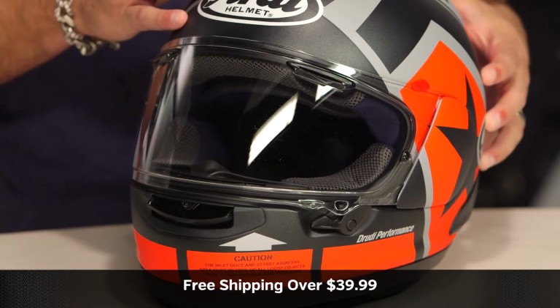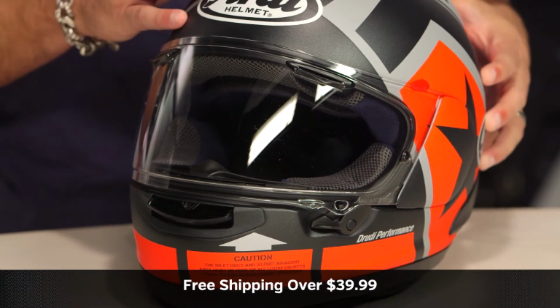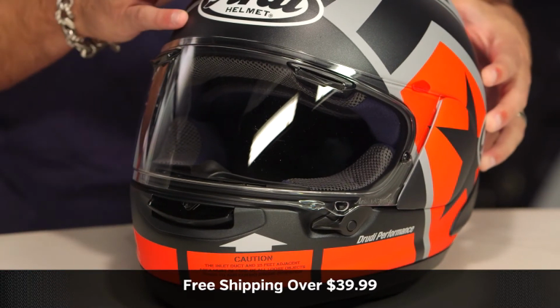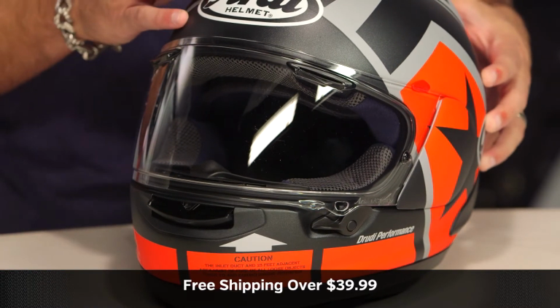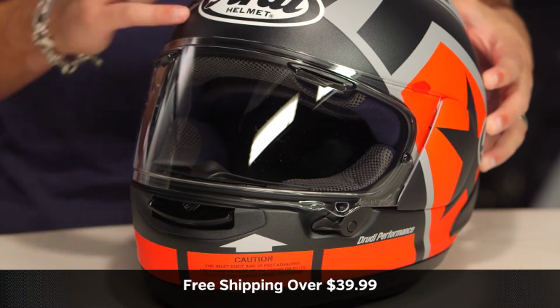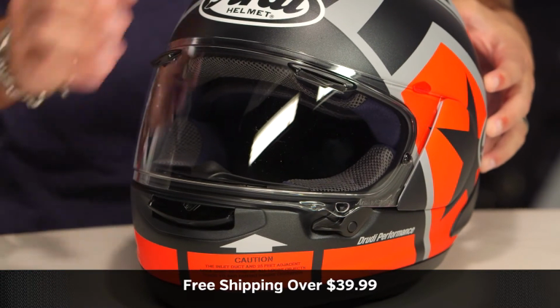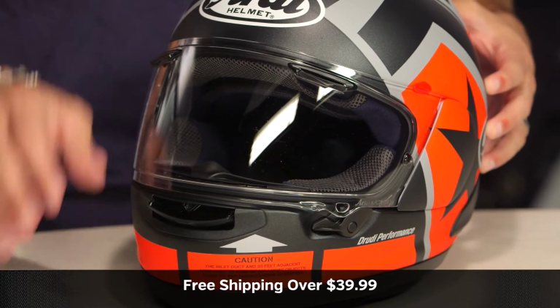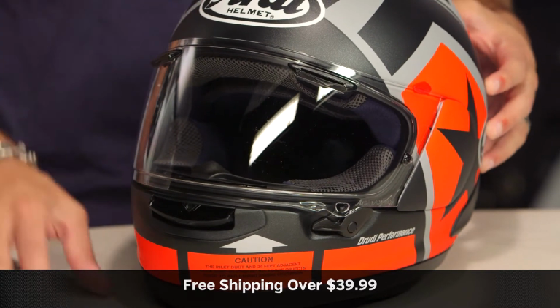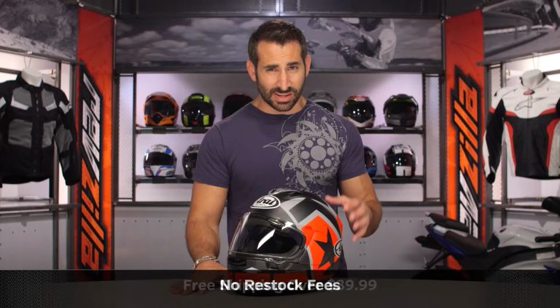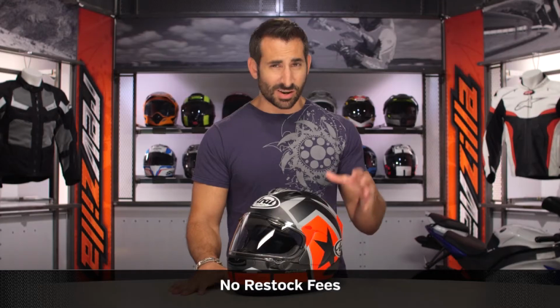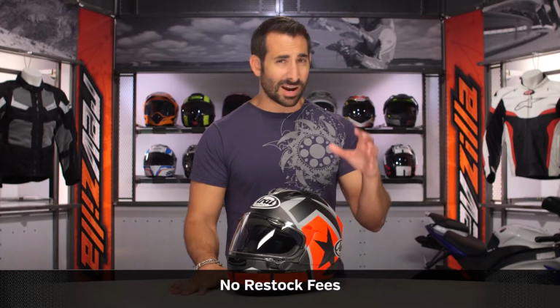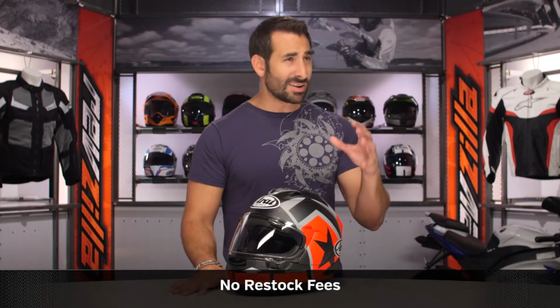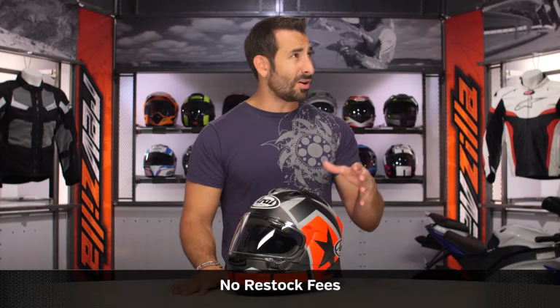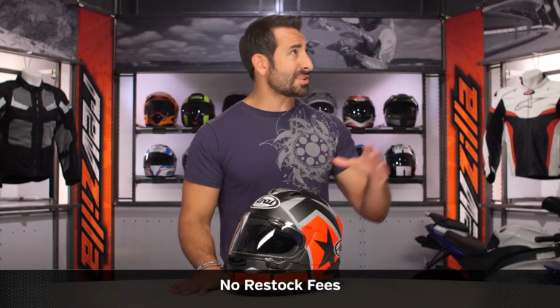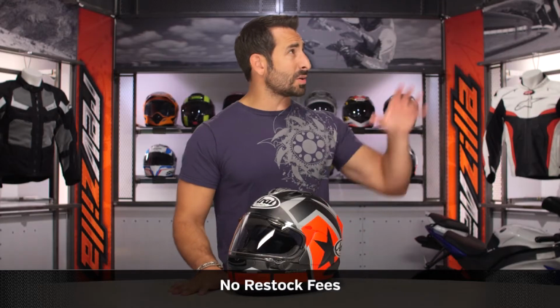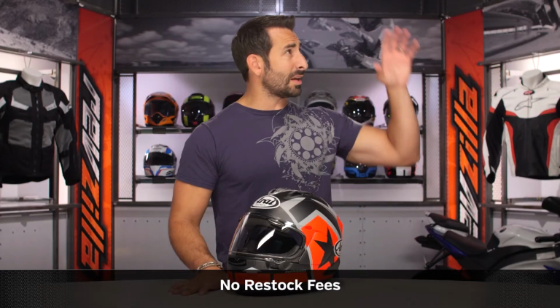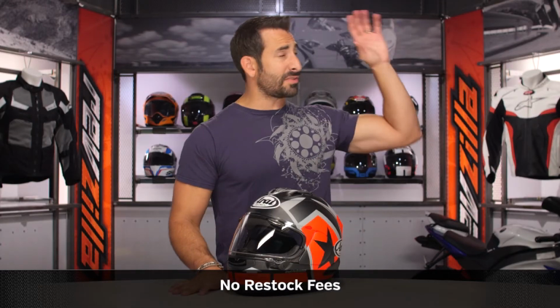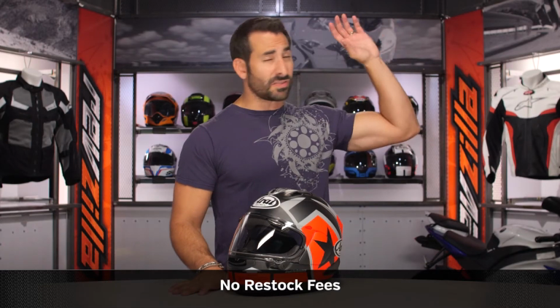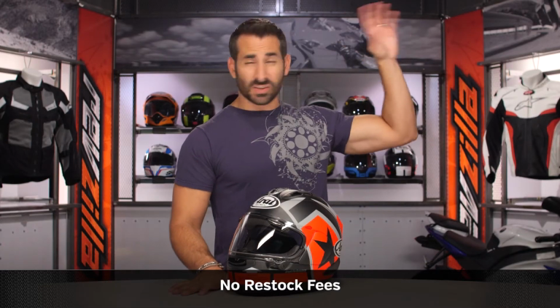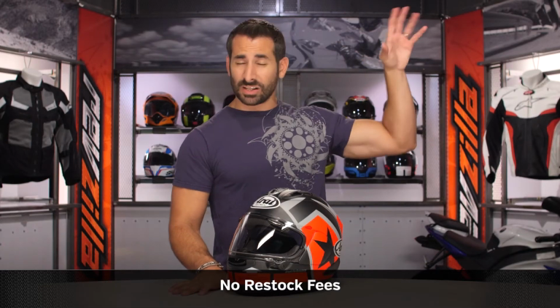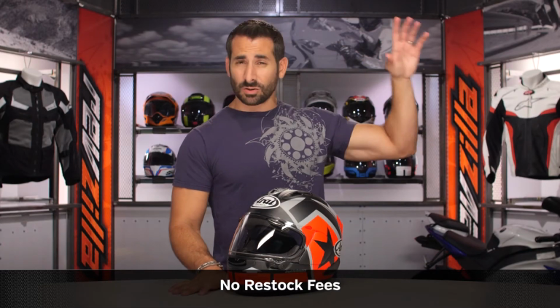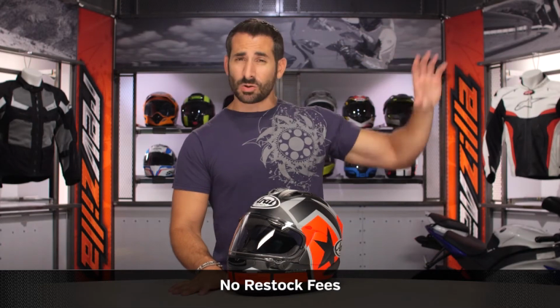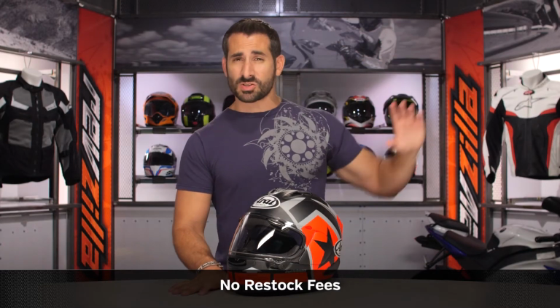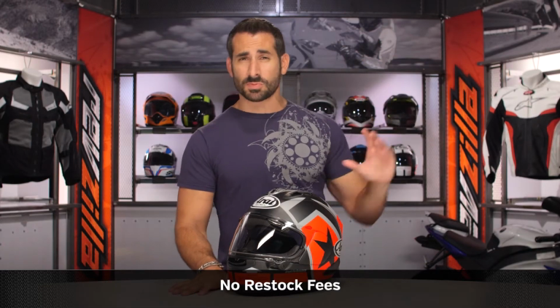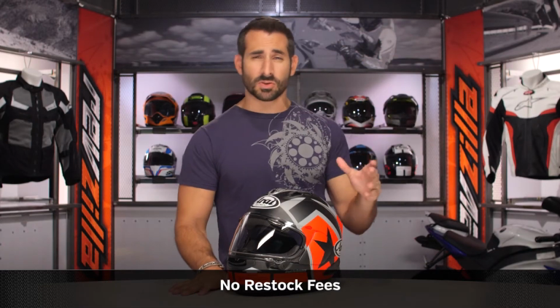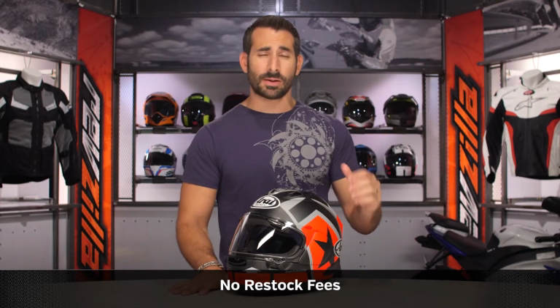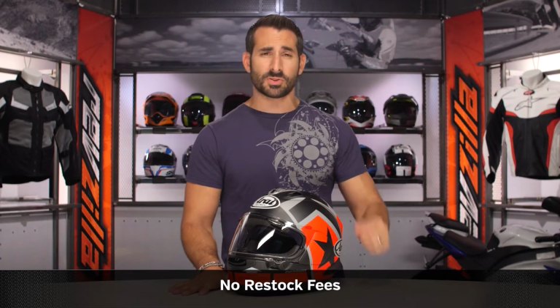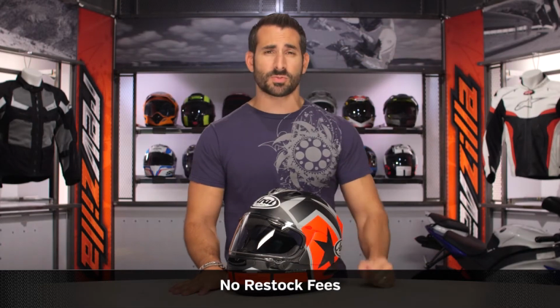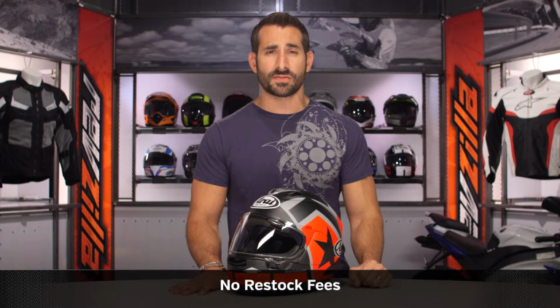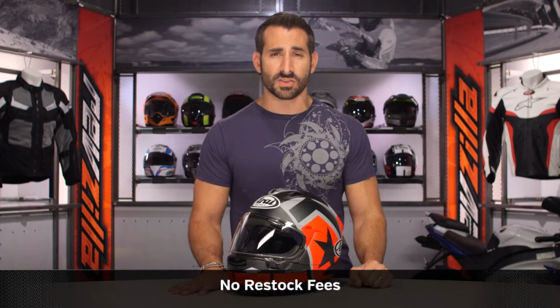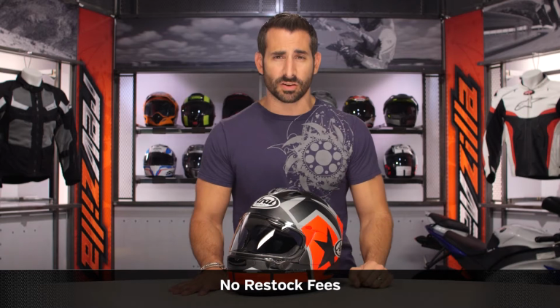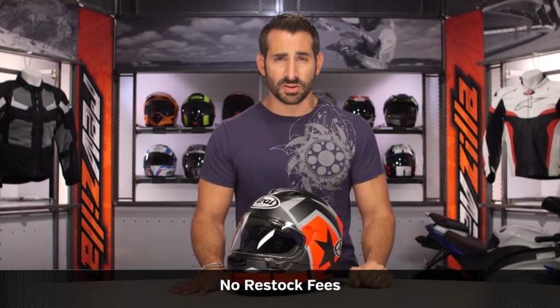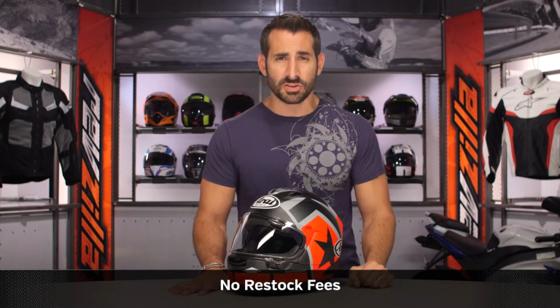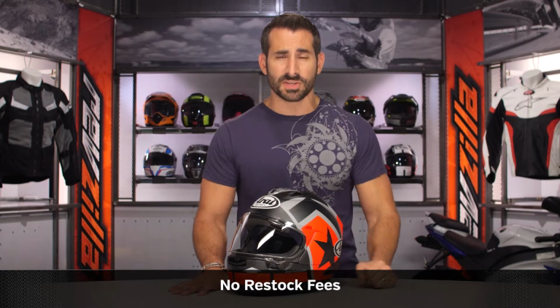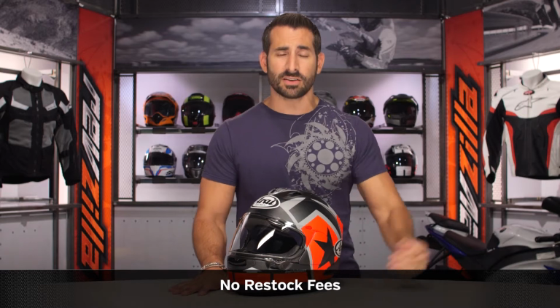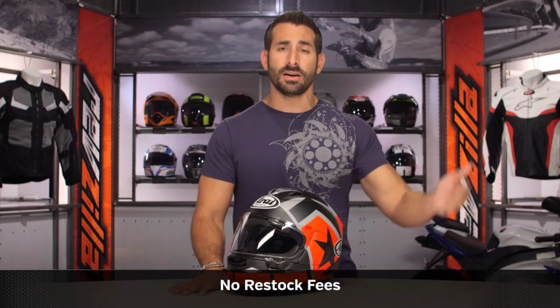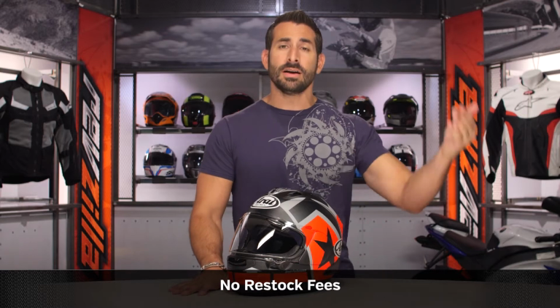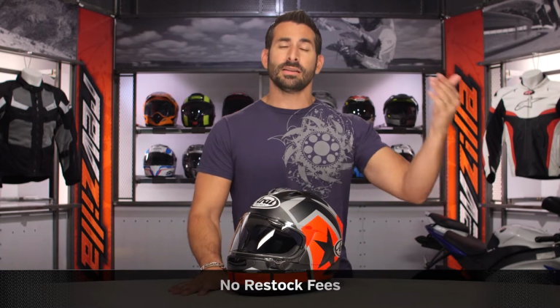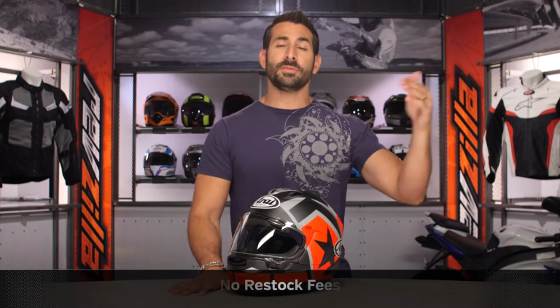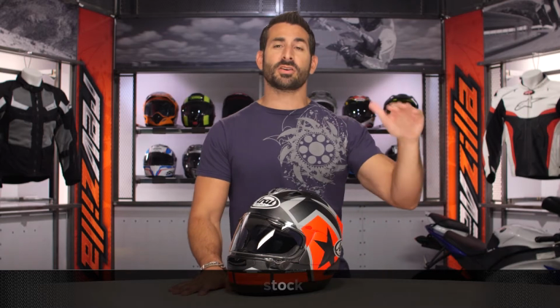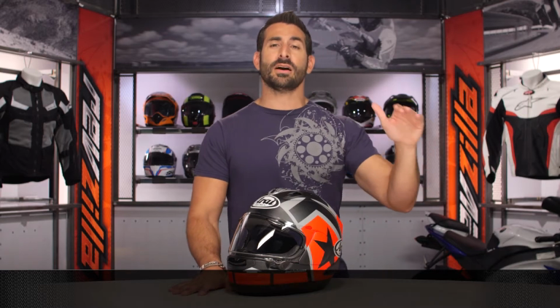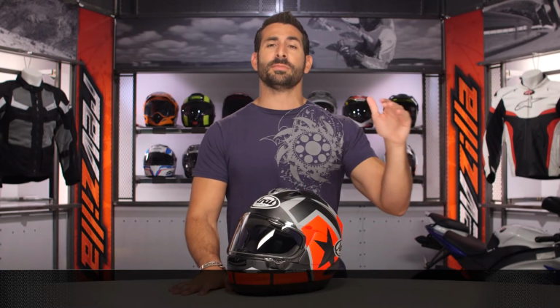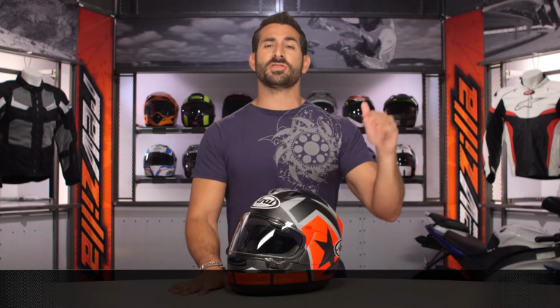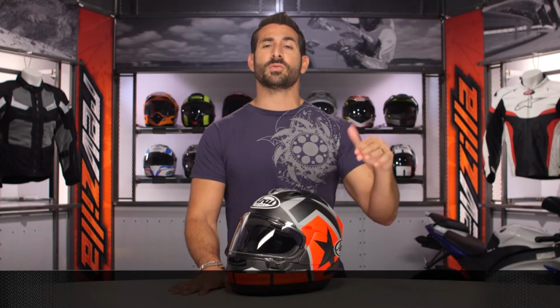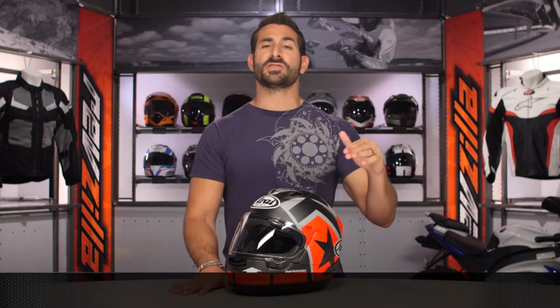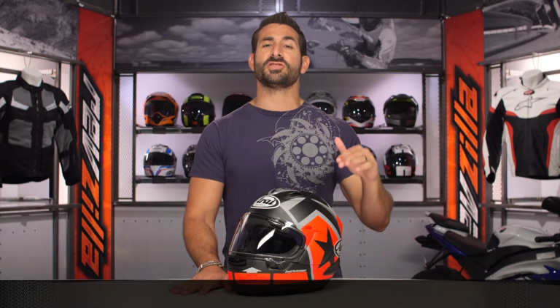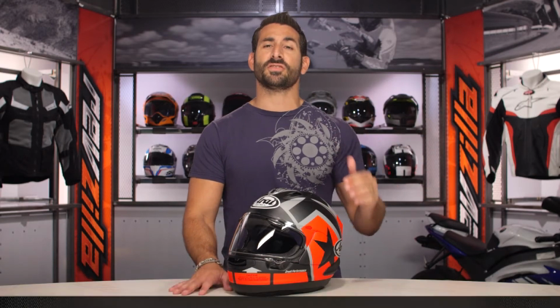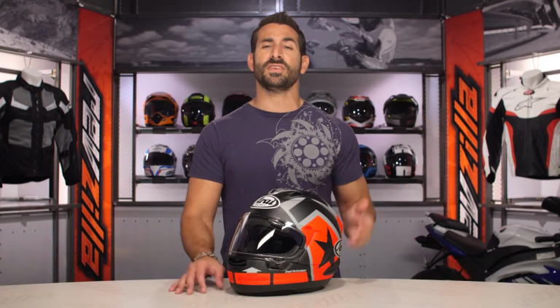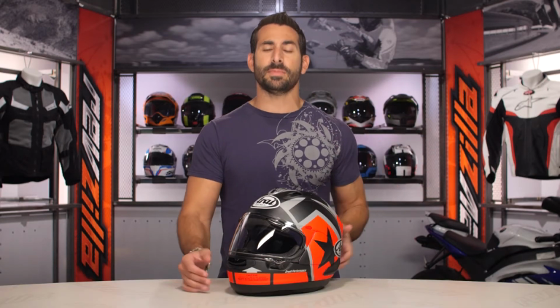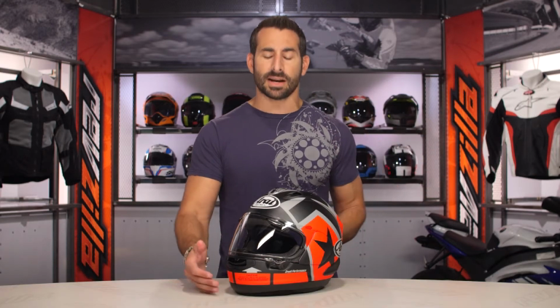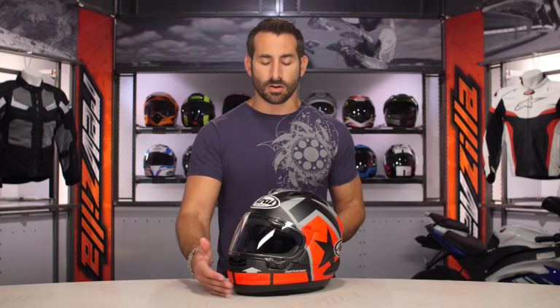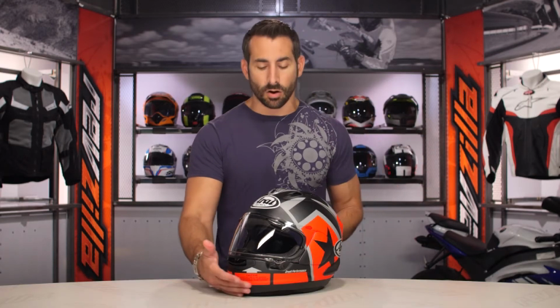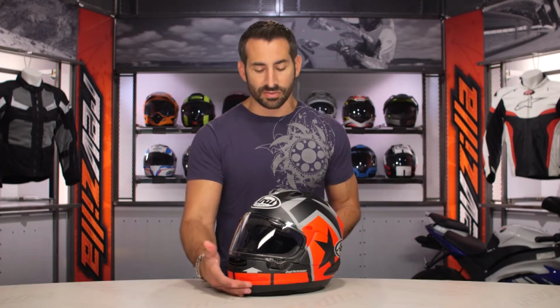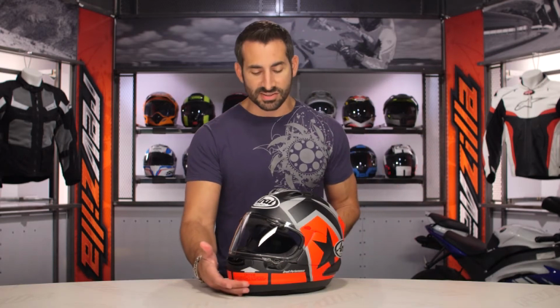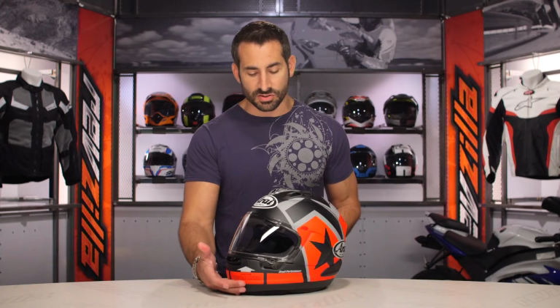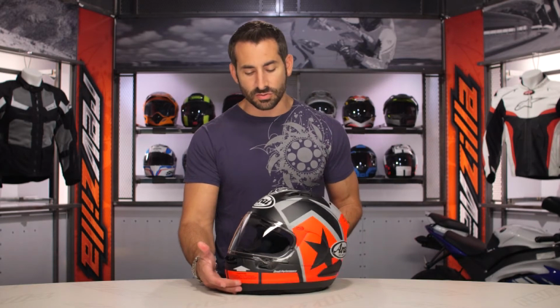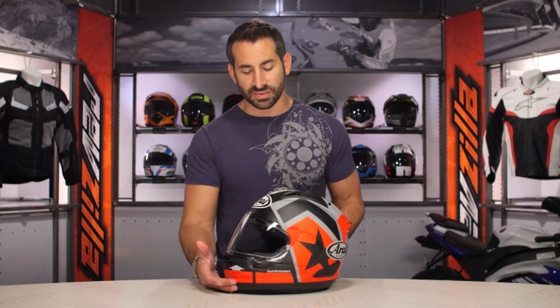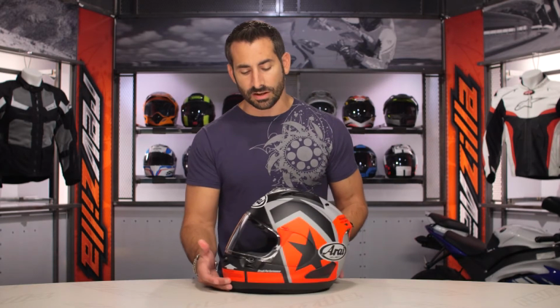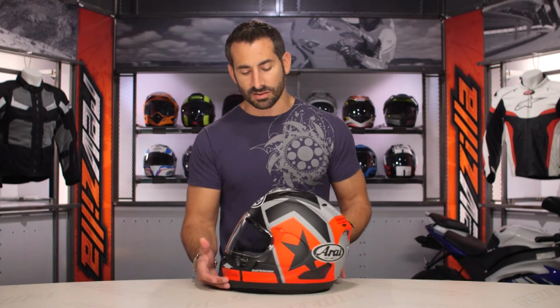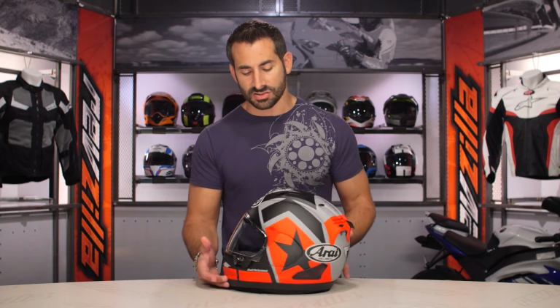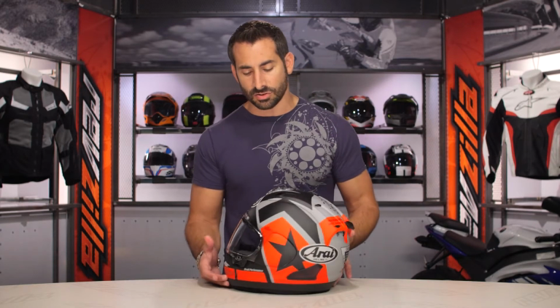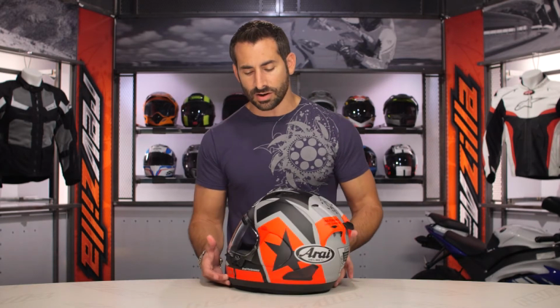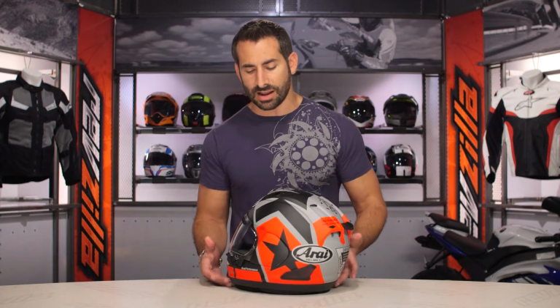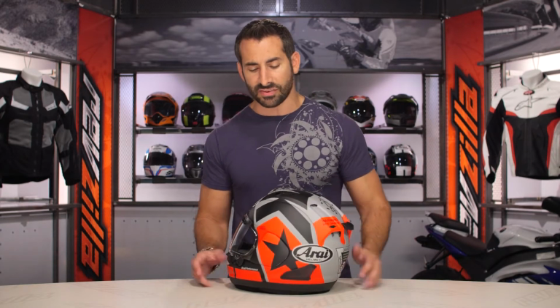Watch that detailed breakdown video. I'd also love it if you click our logo, subscribe to RevZilla on our YouTube channel, leave me your comments, your questions, your feedback on this new Vinales II graphic.